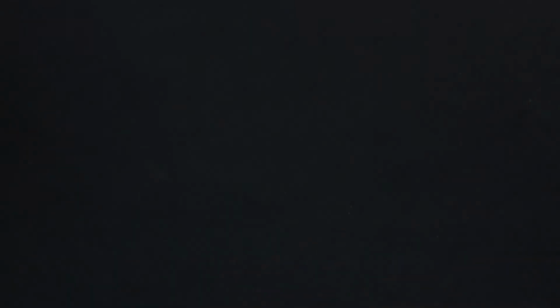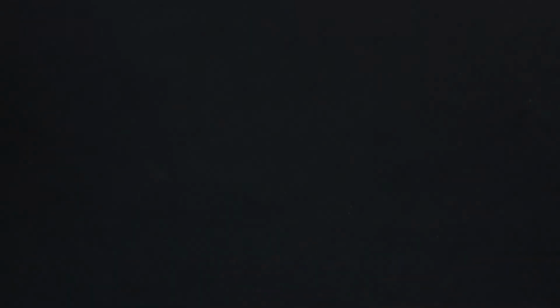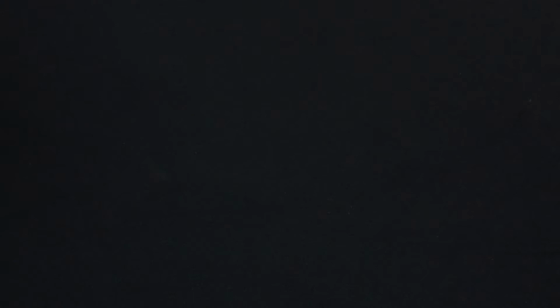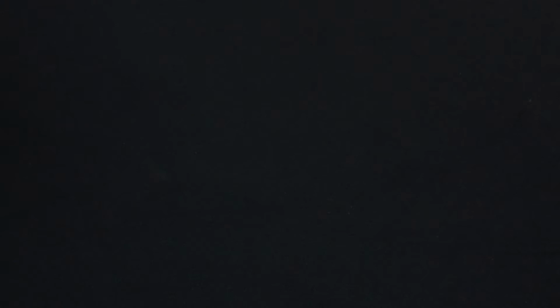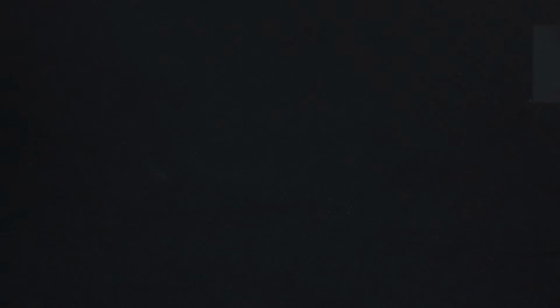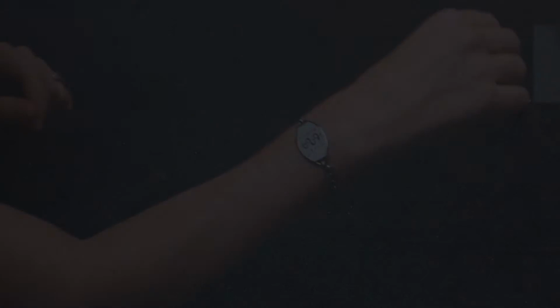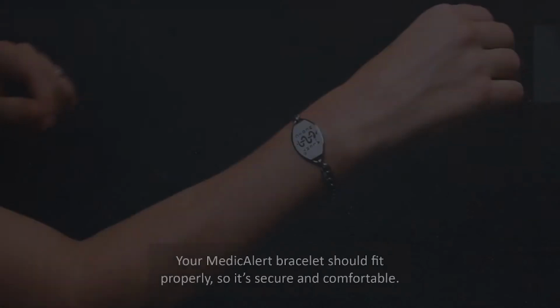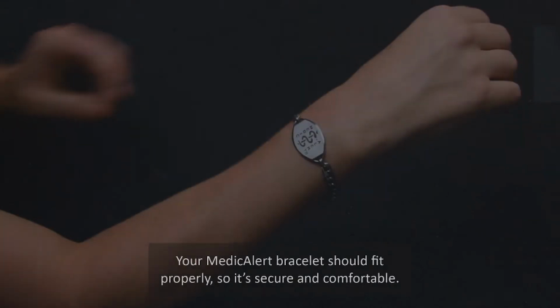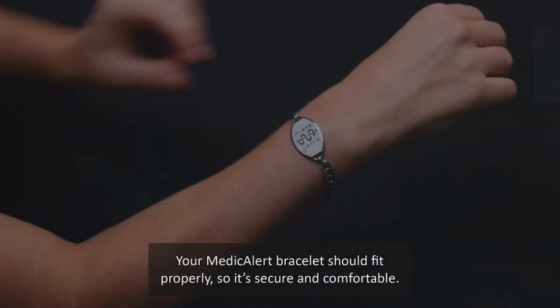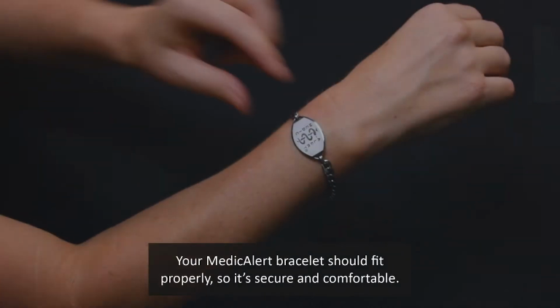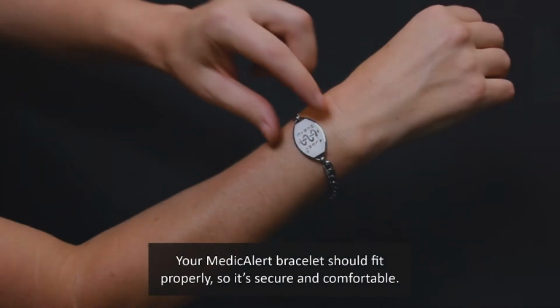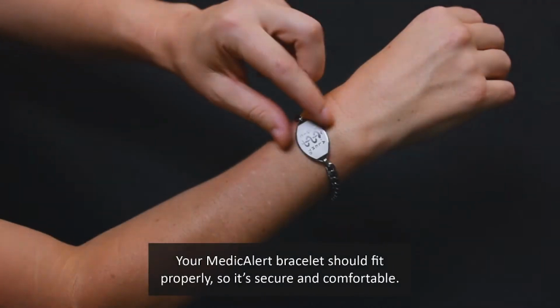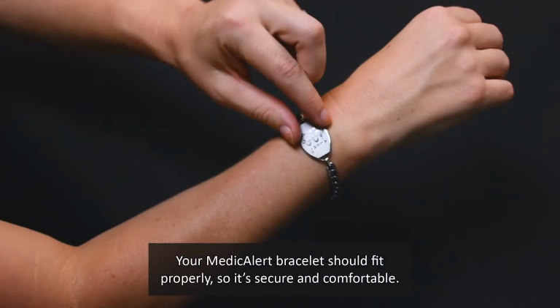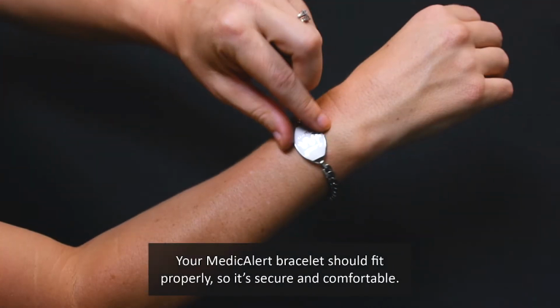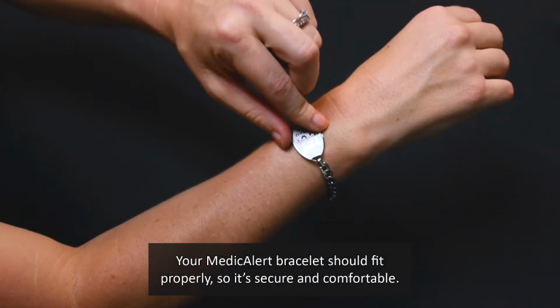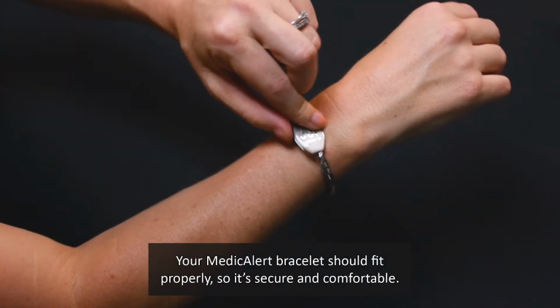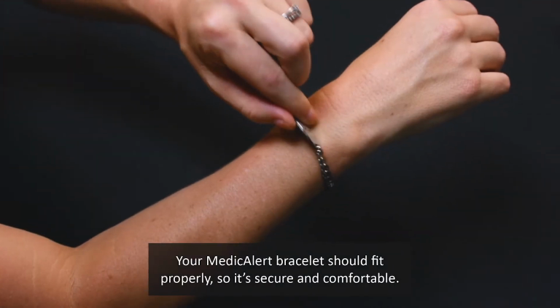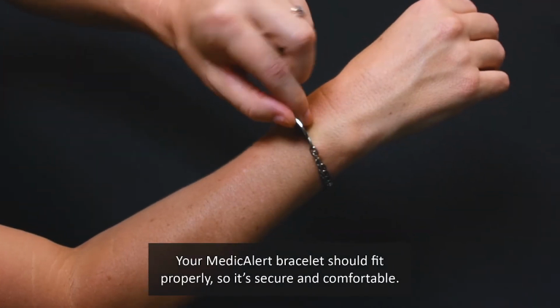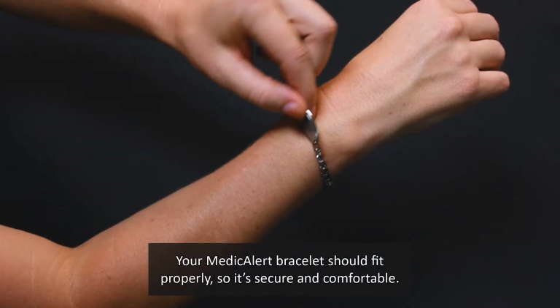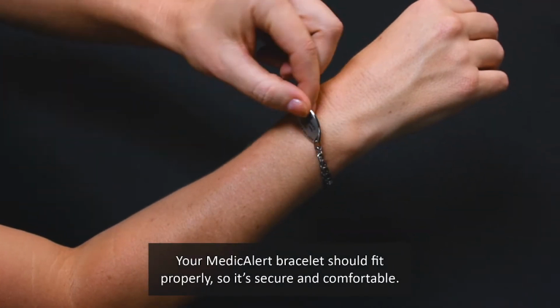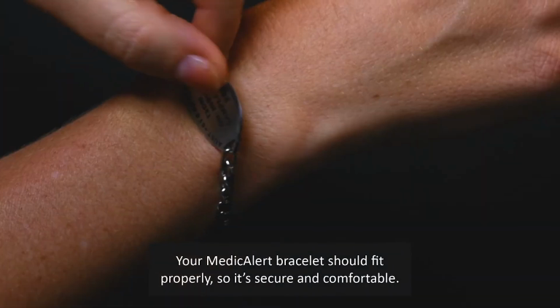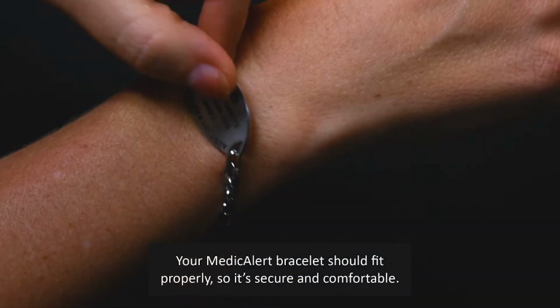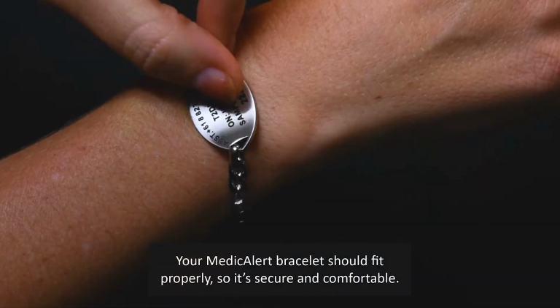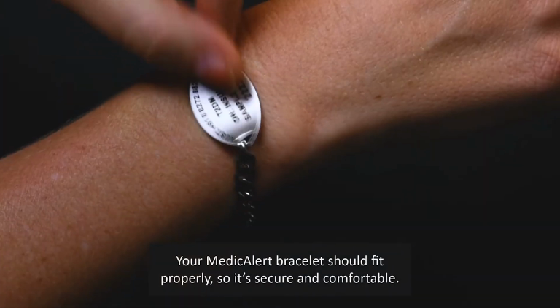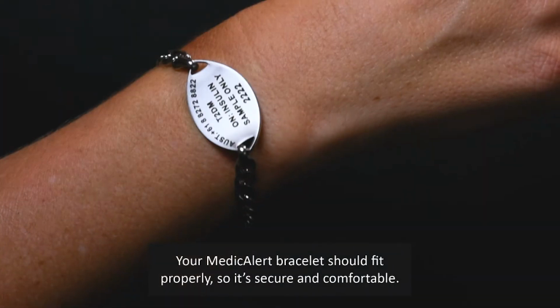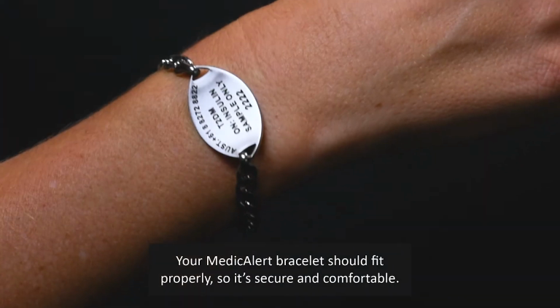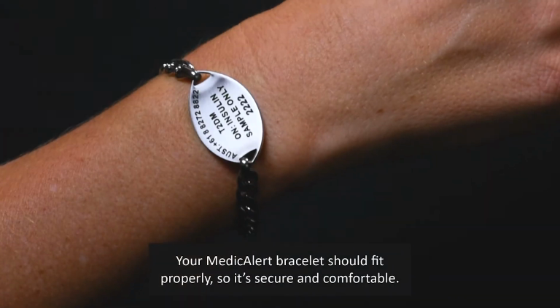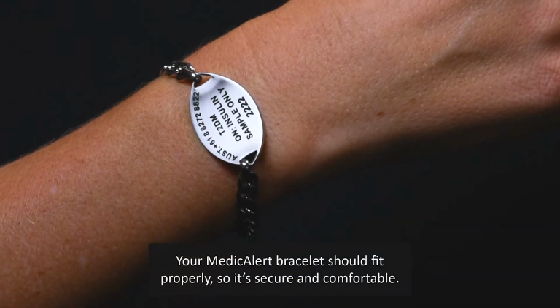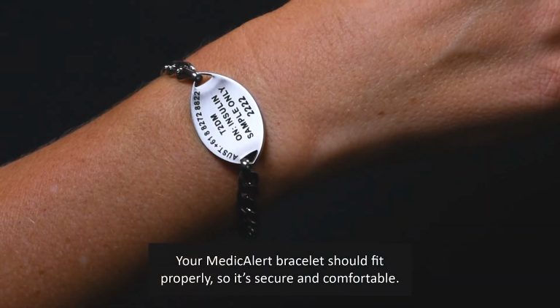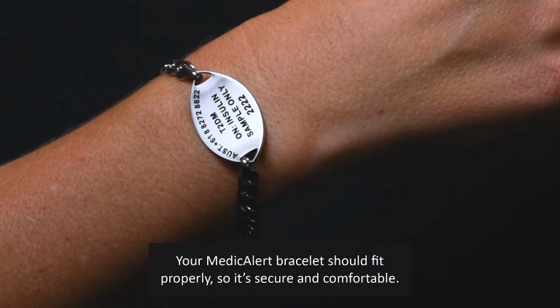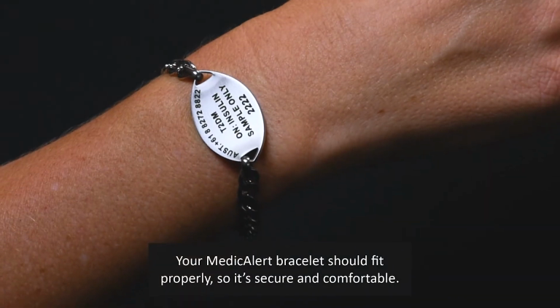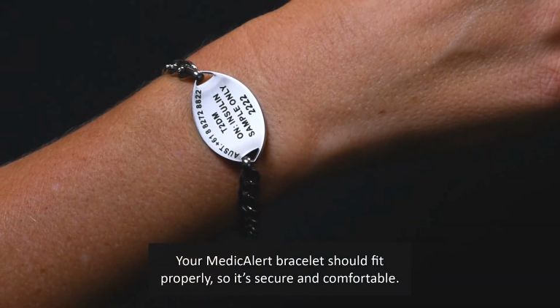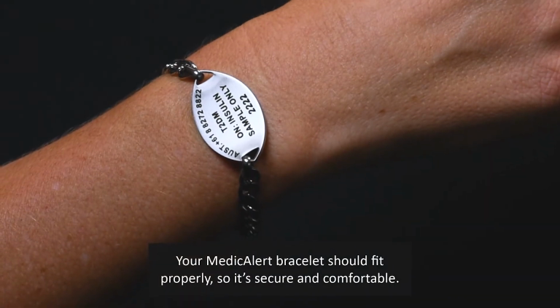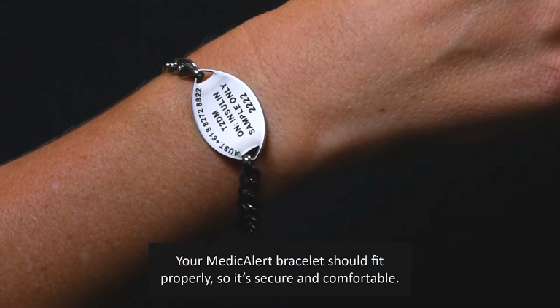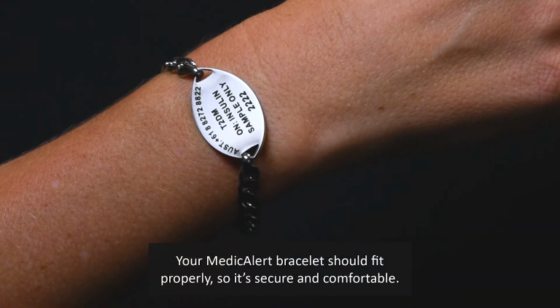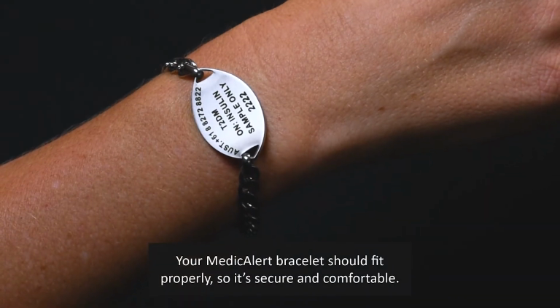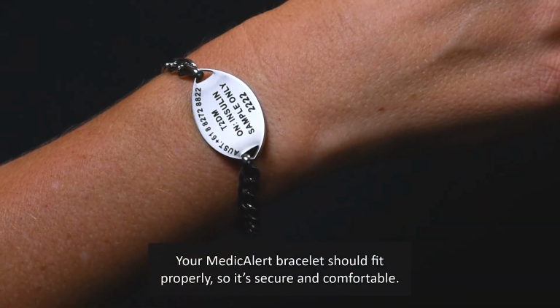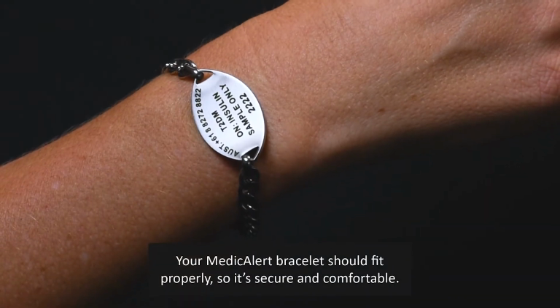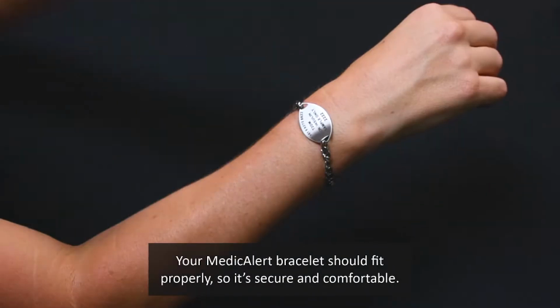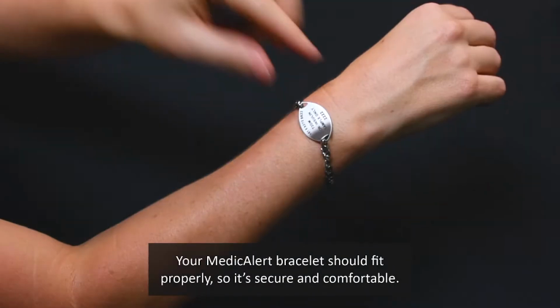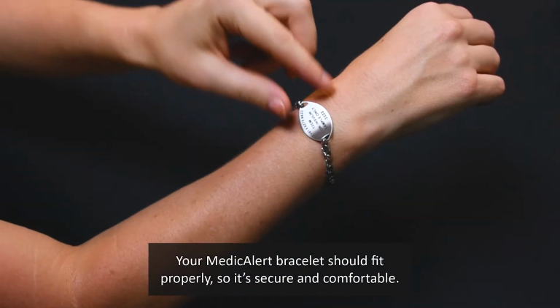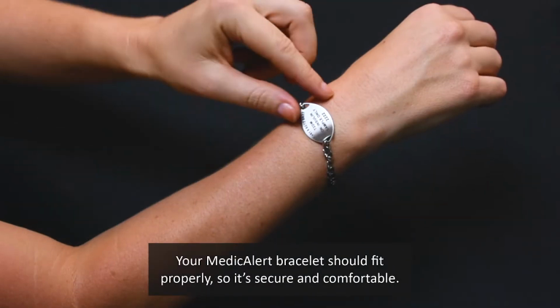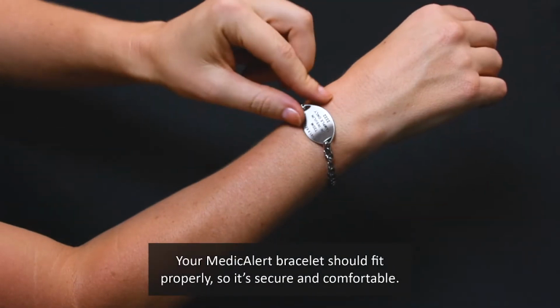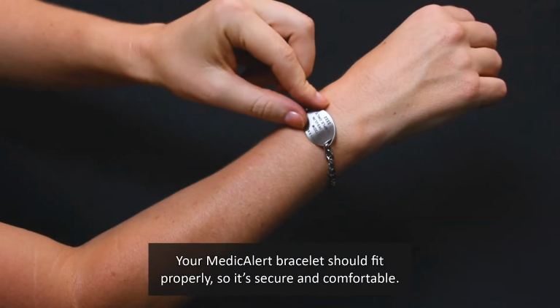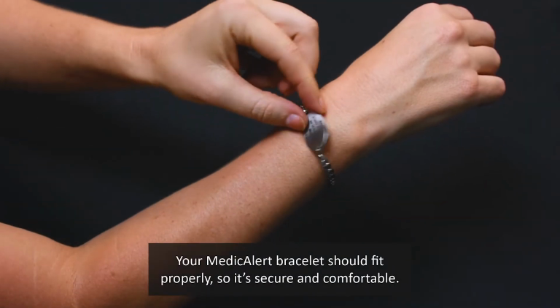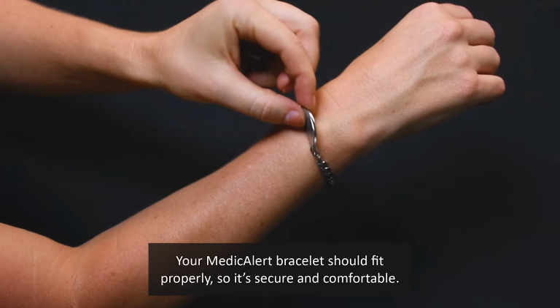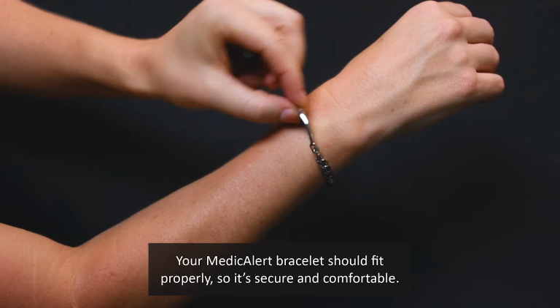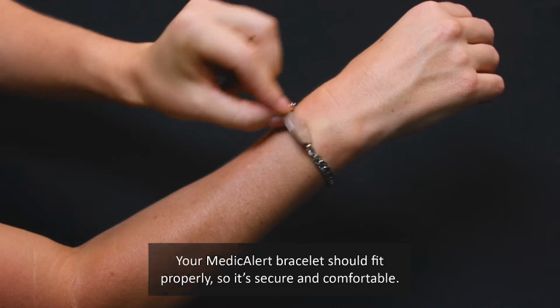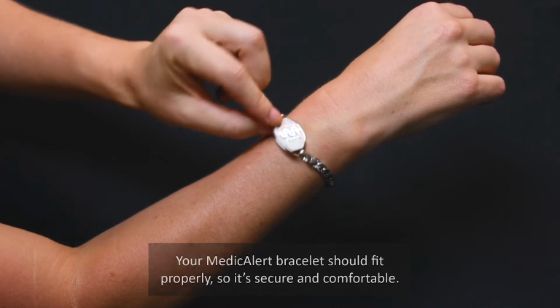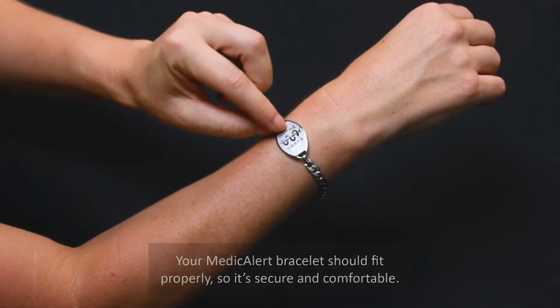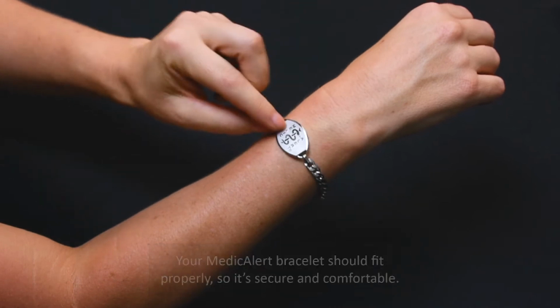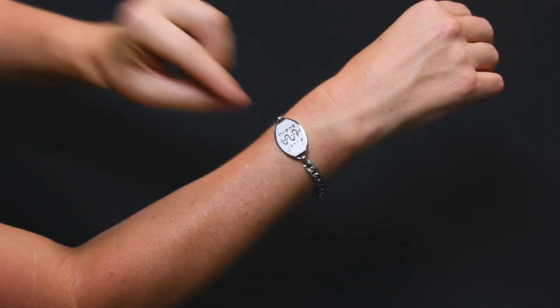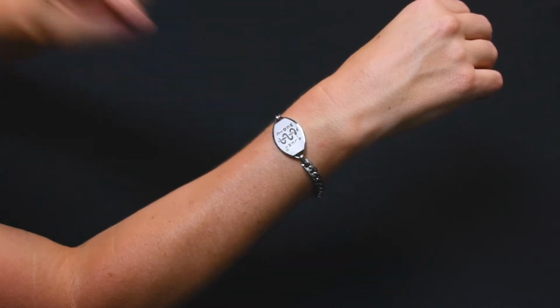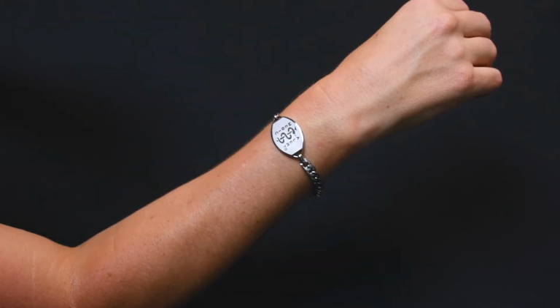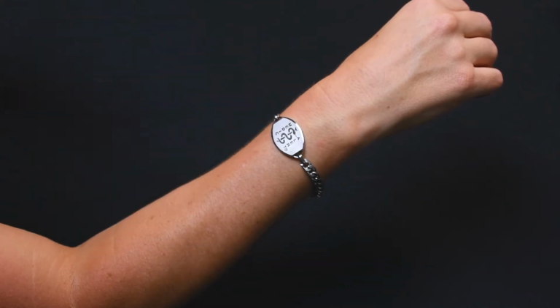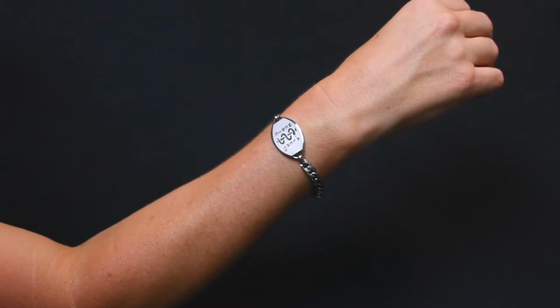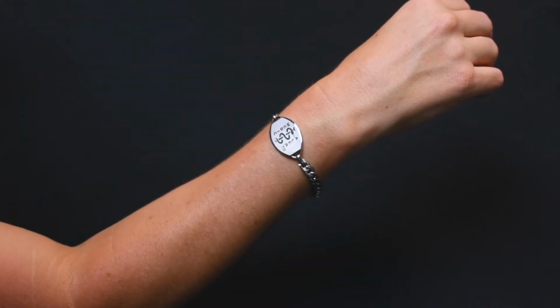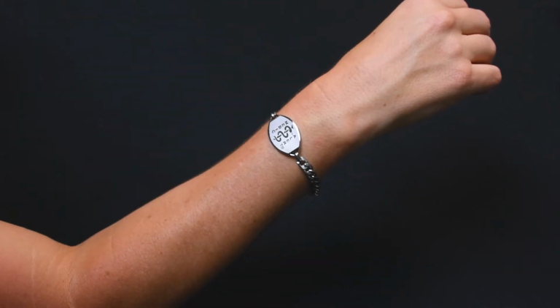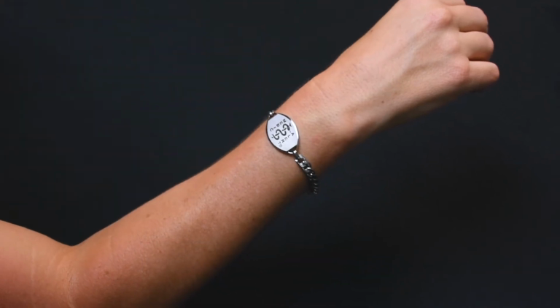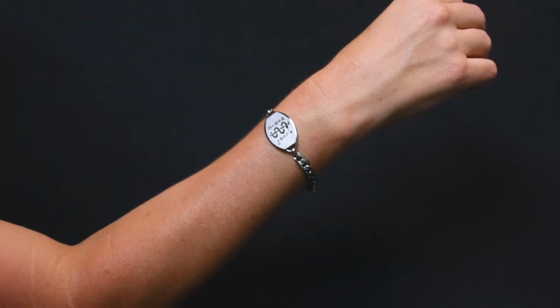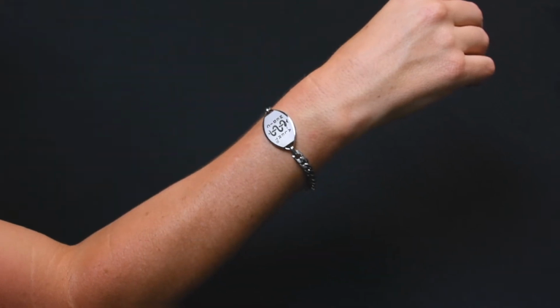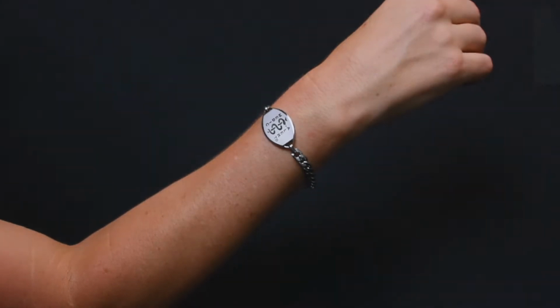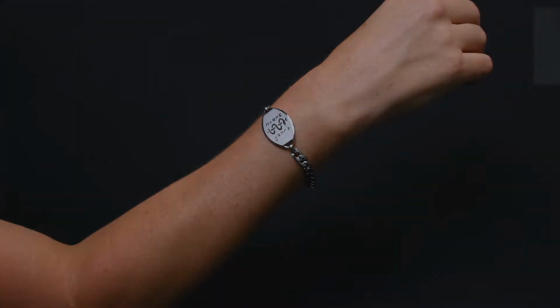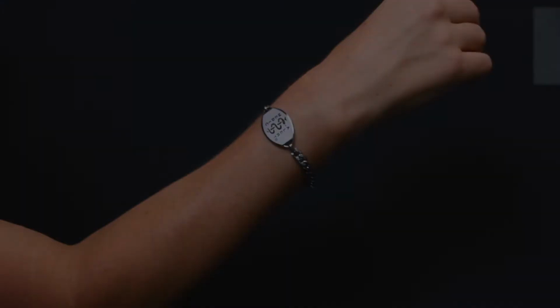It's important to make sure your MedicAlert bracelet fits properly, so it's secure and comfortable. Follow these two easy steps to get the right fit.